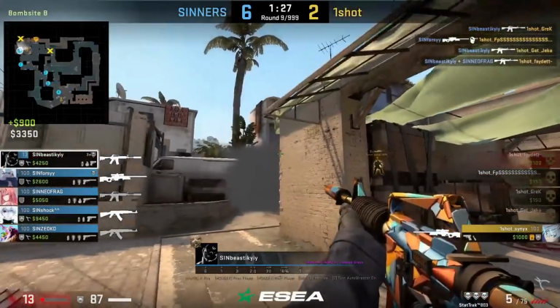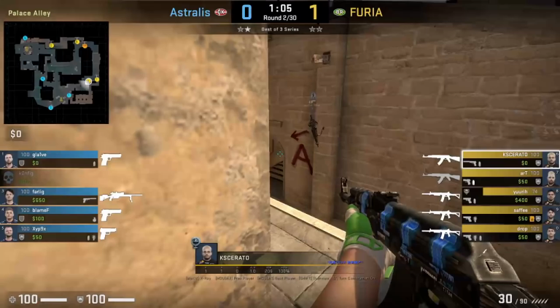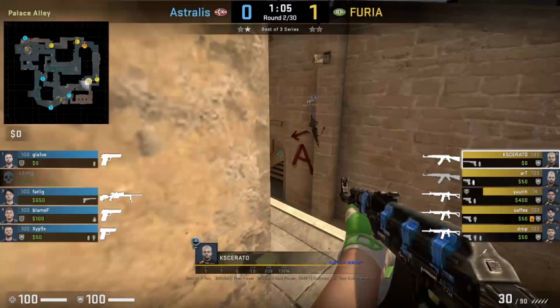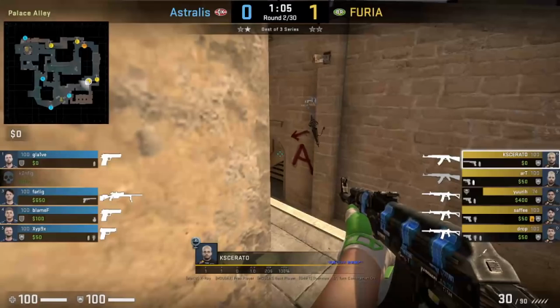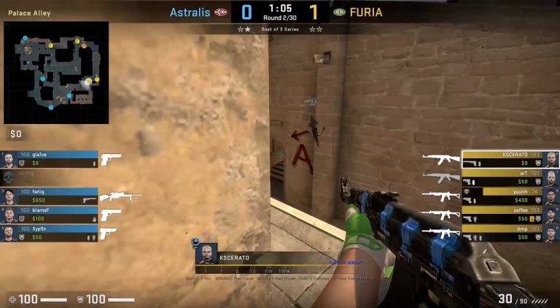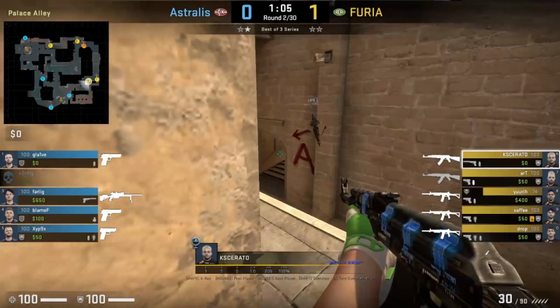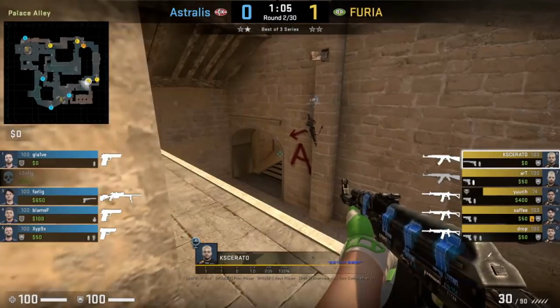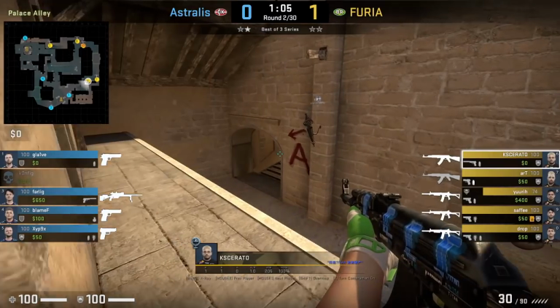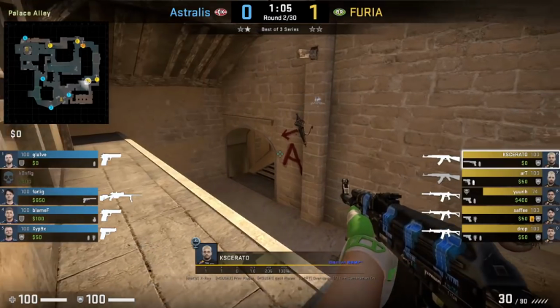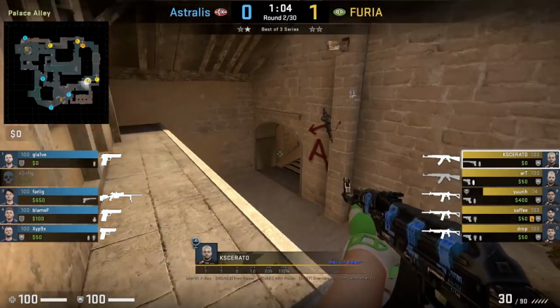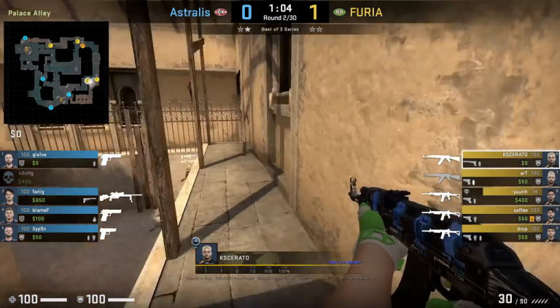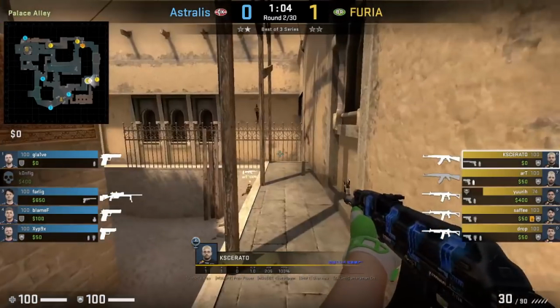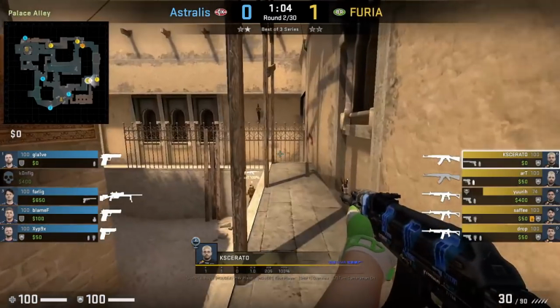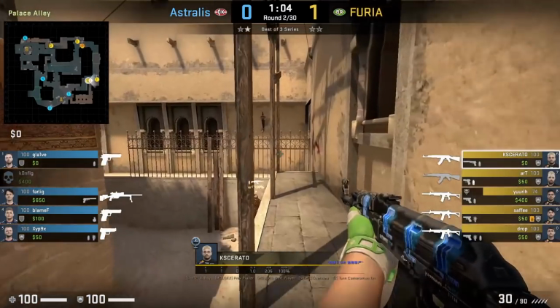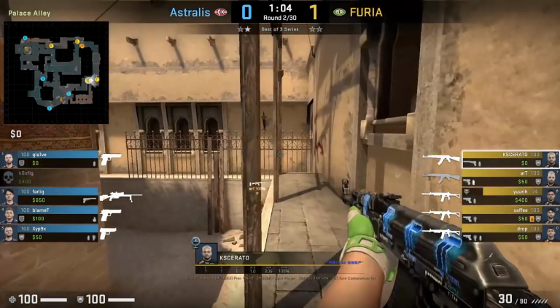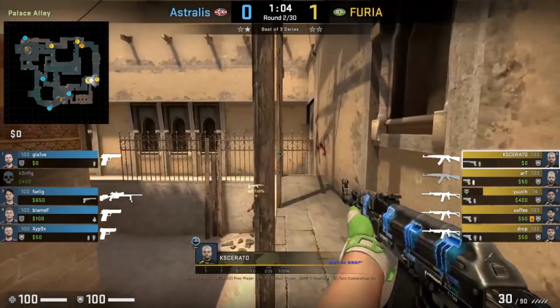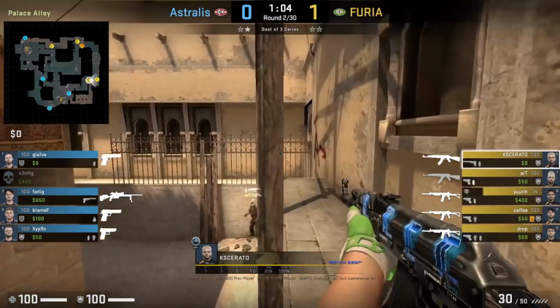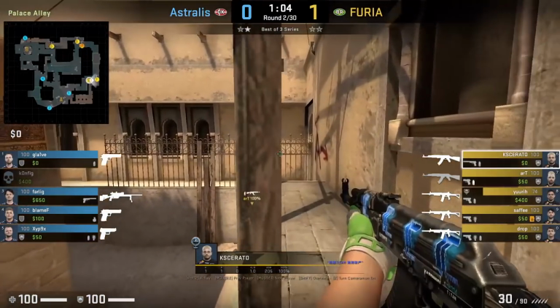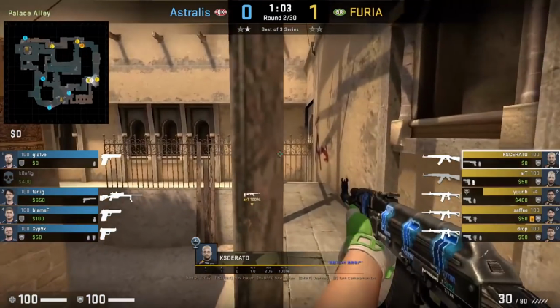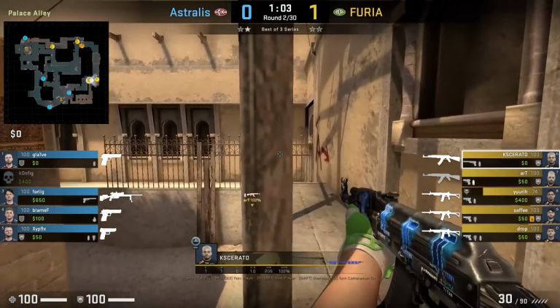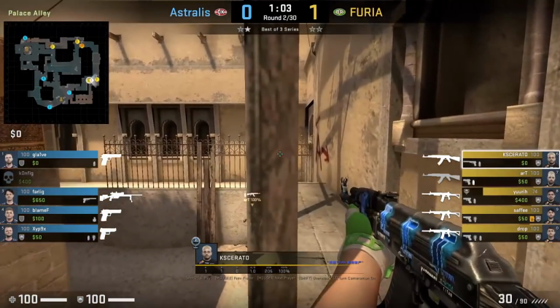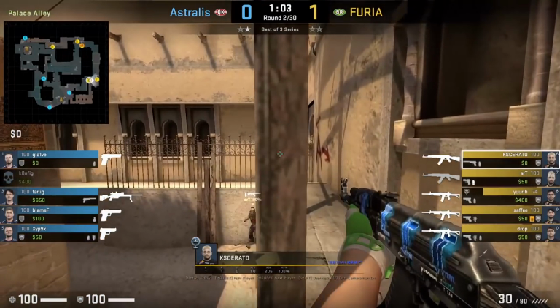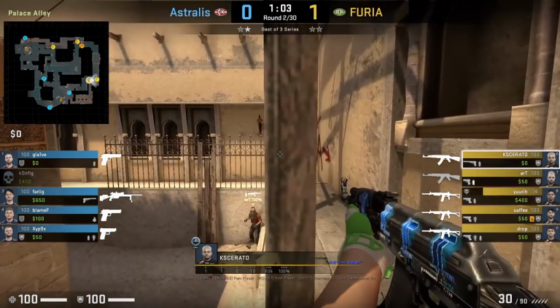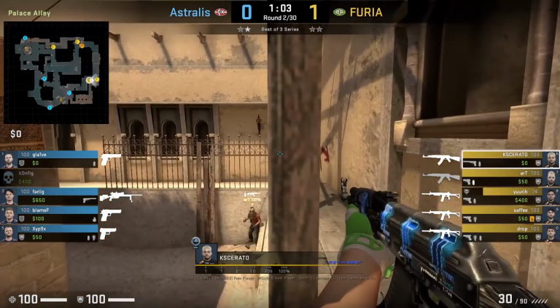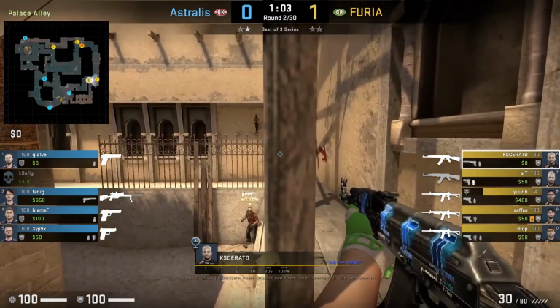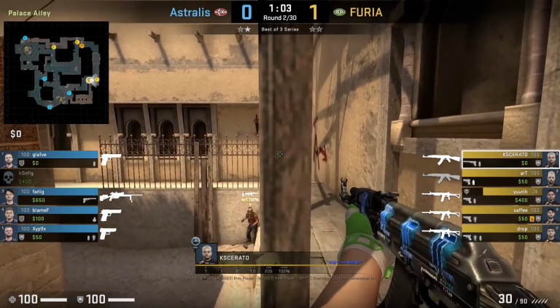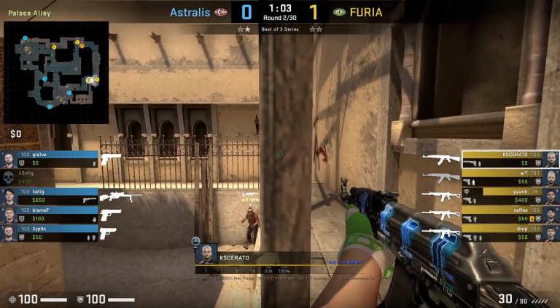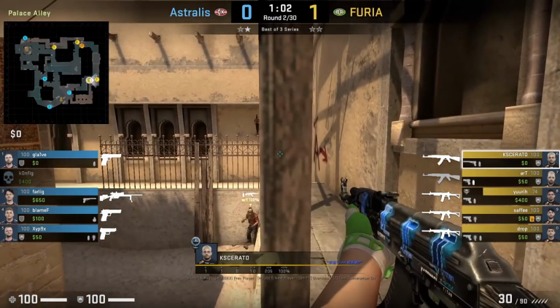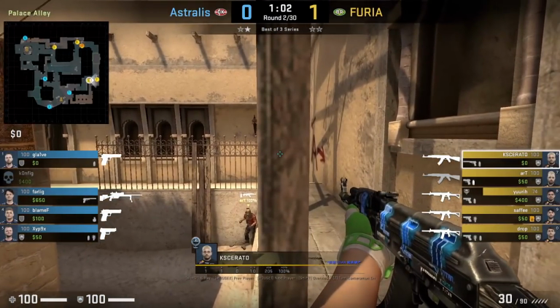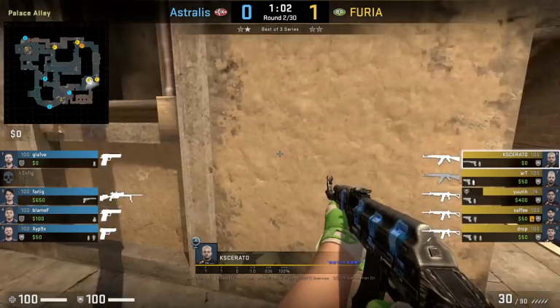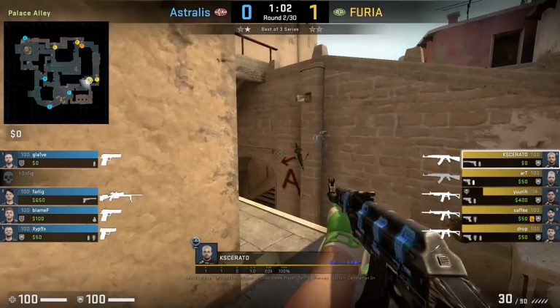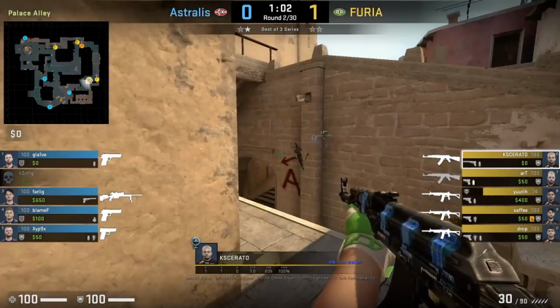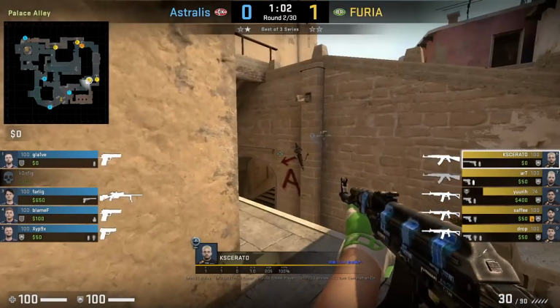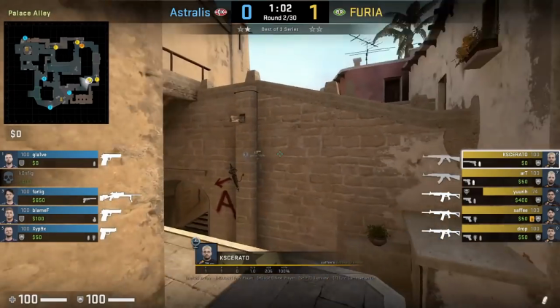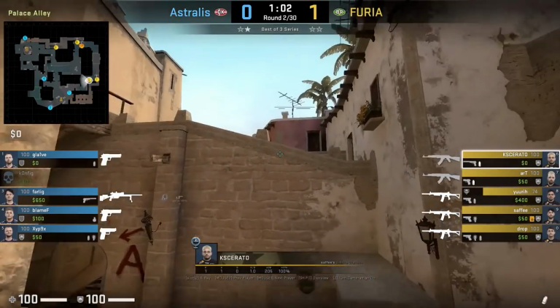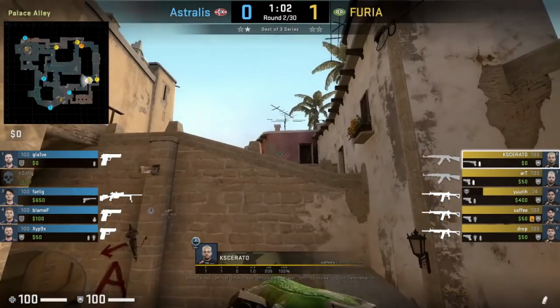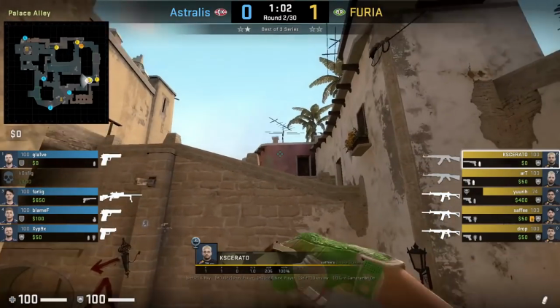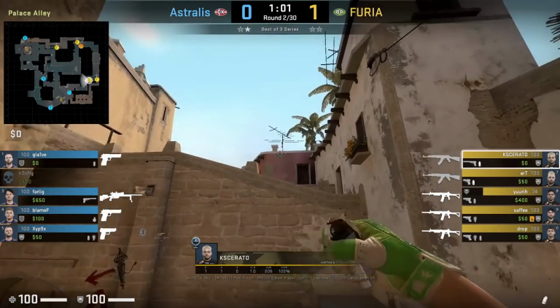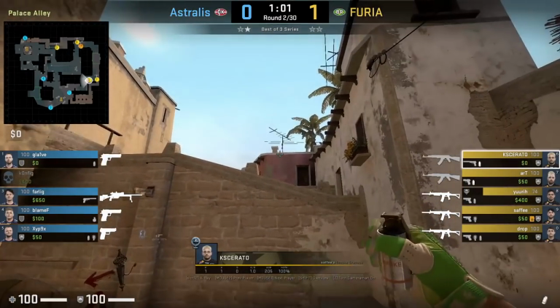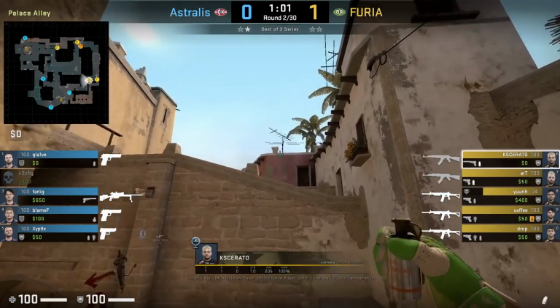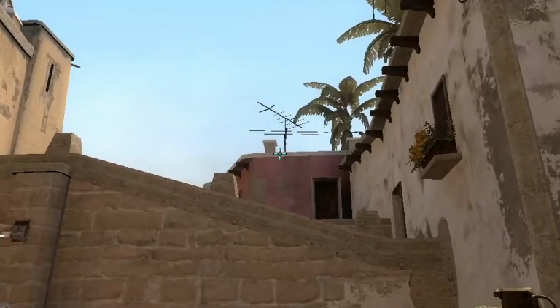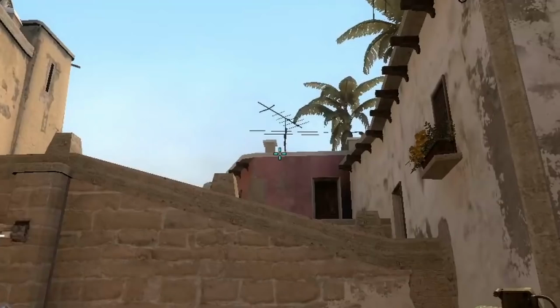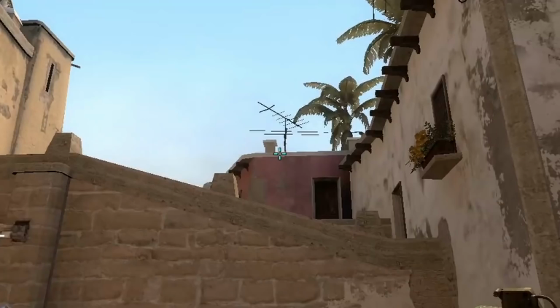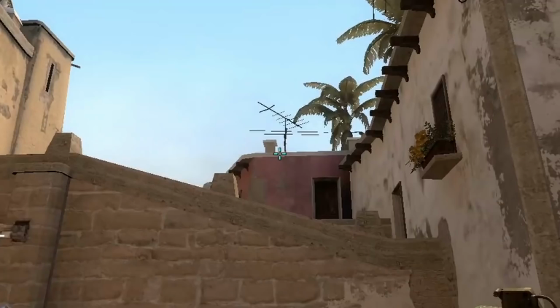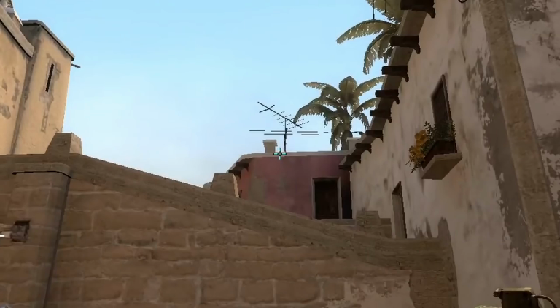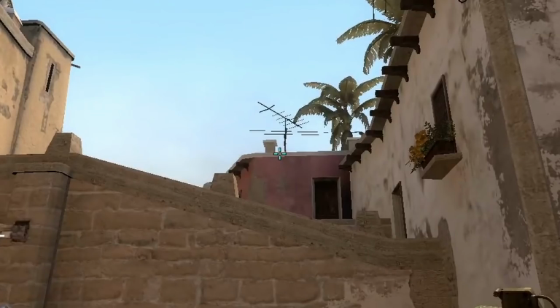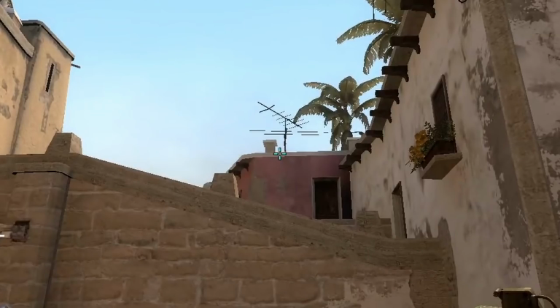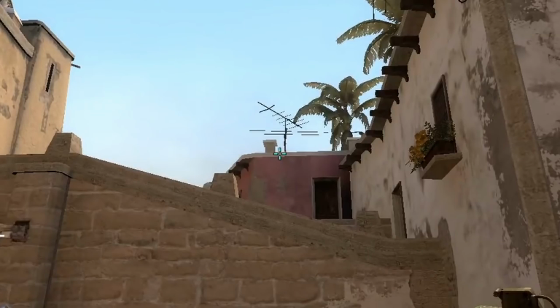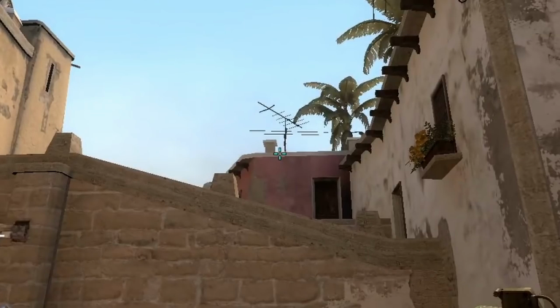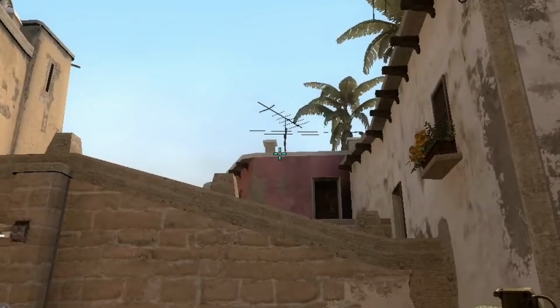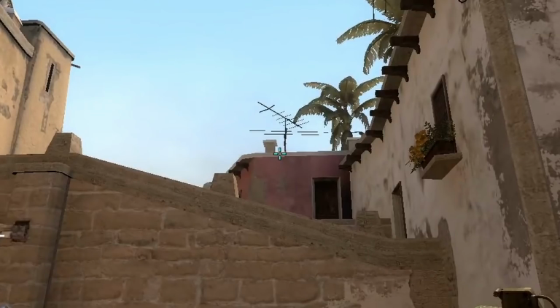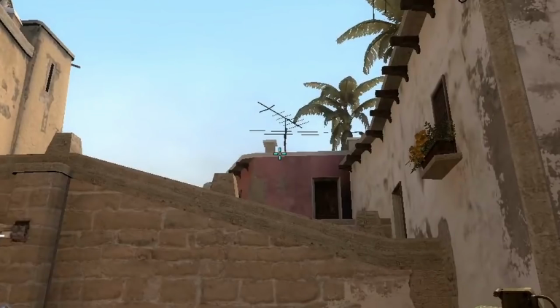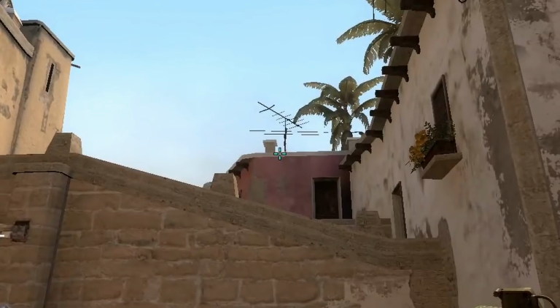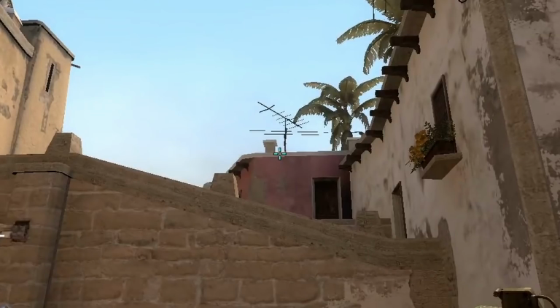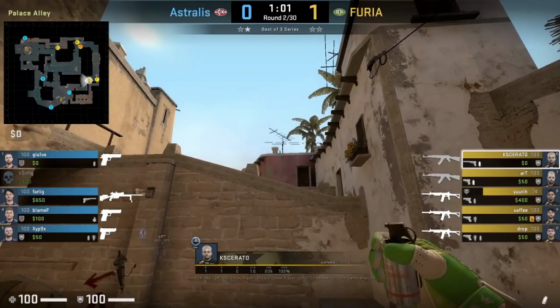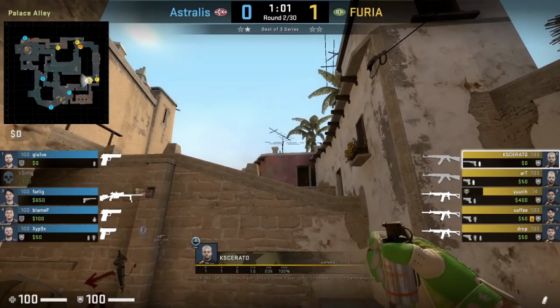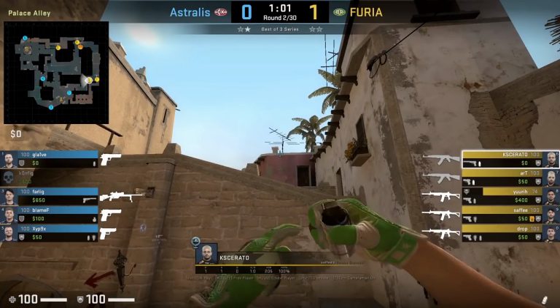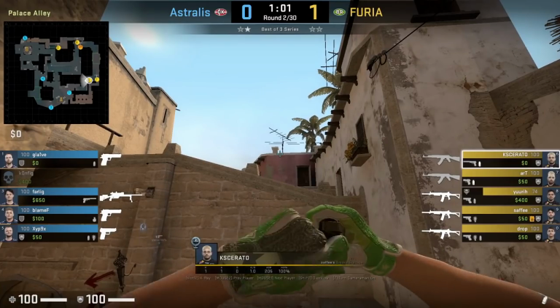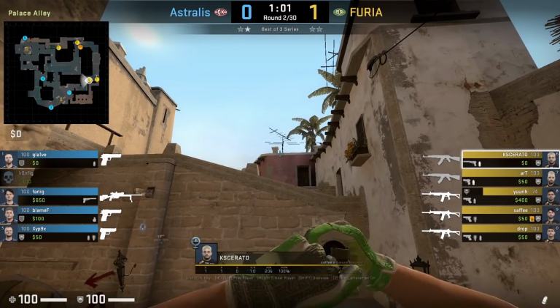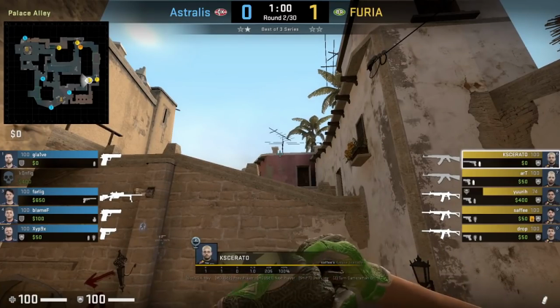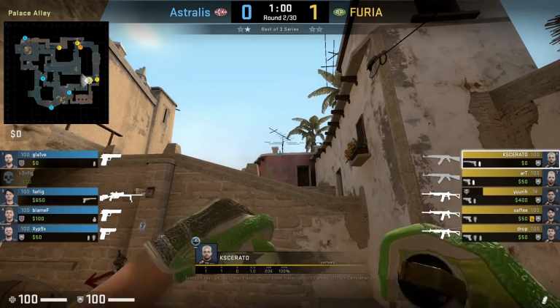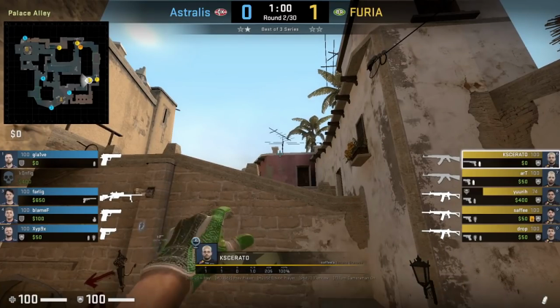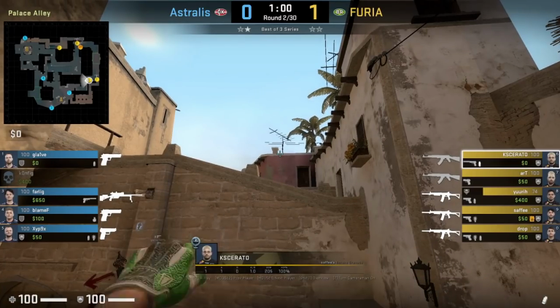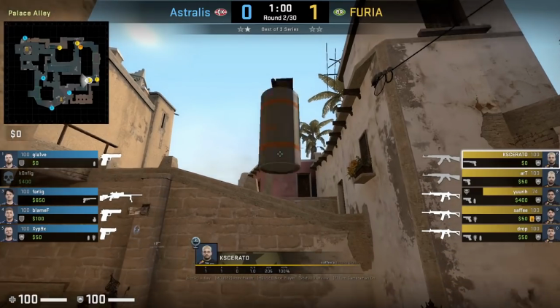K Sarato smokes jungle from T roof. He stands in front of the wood pillar, aims here between the chimney antenna, then jump throws.